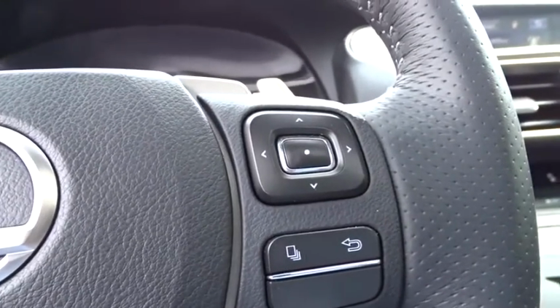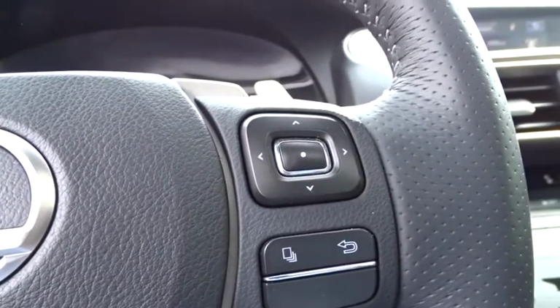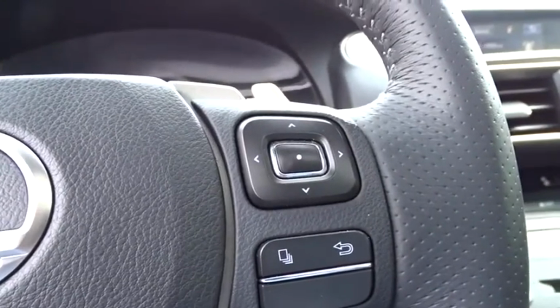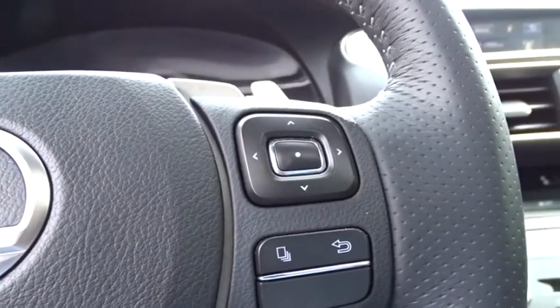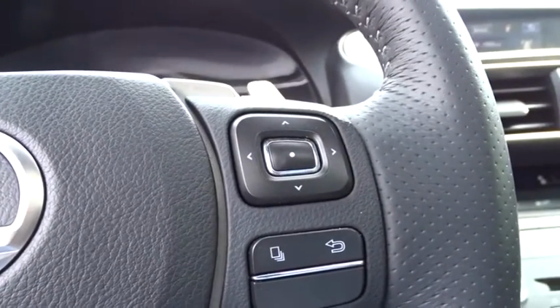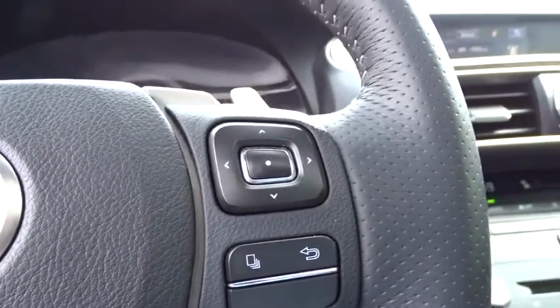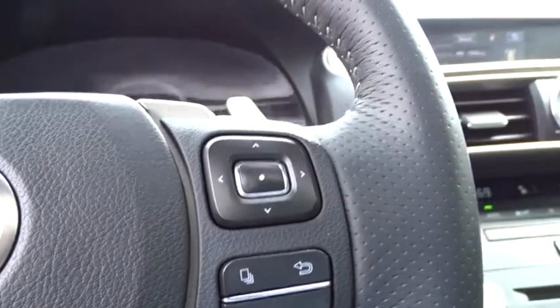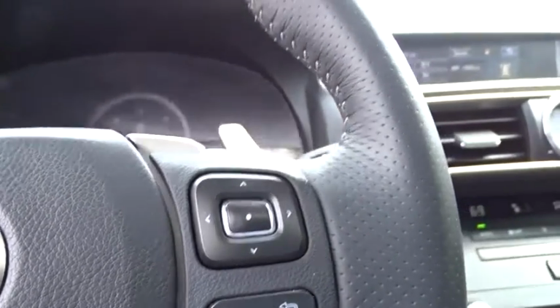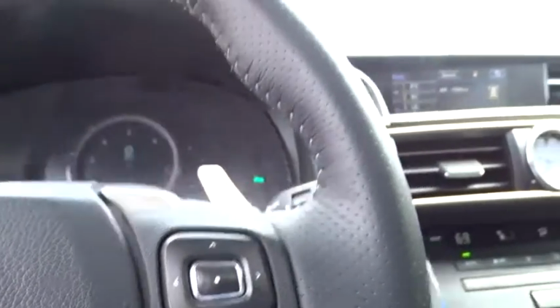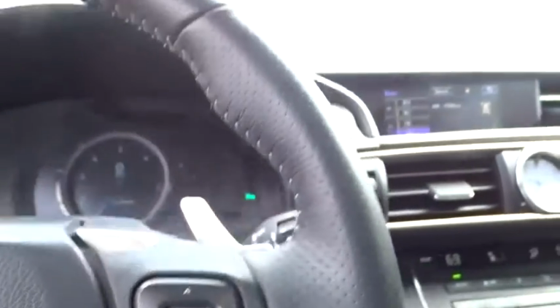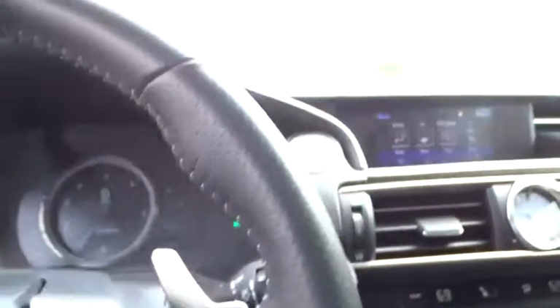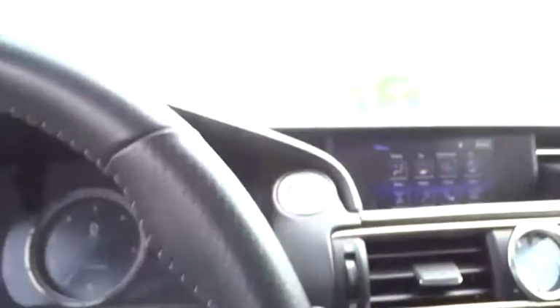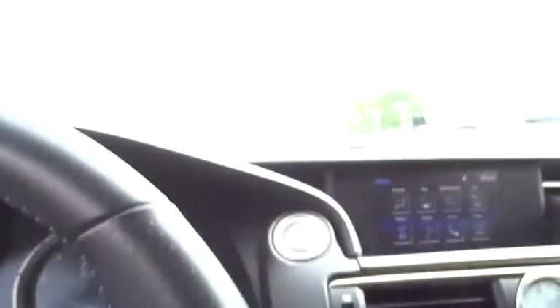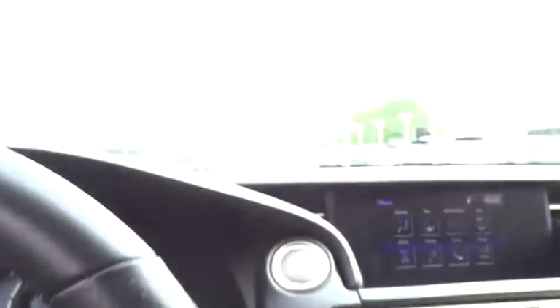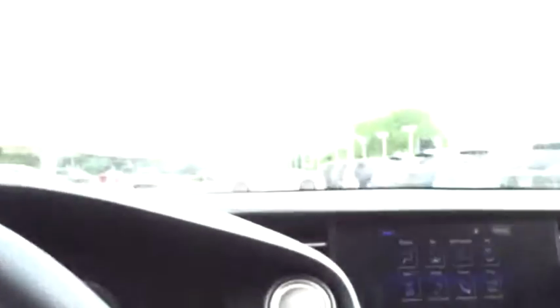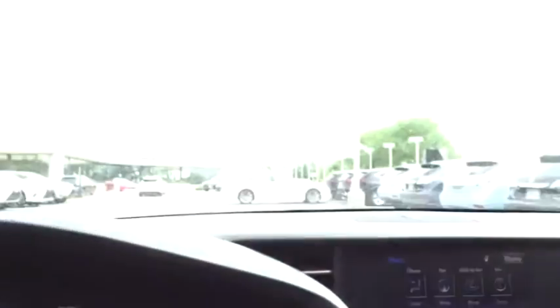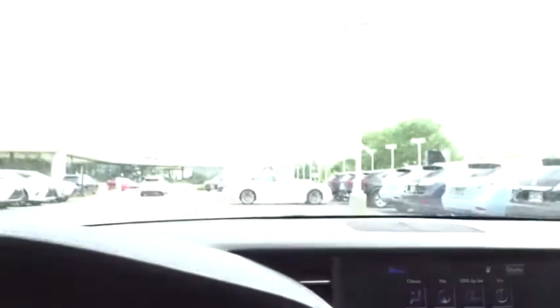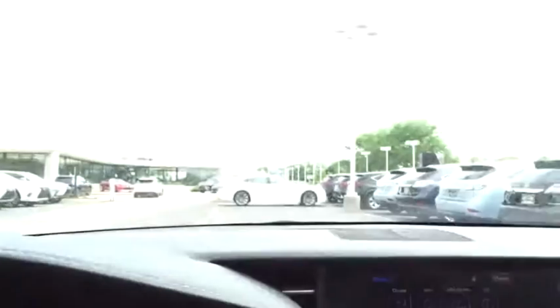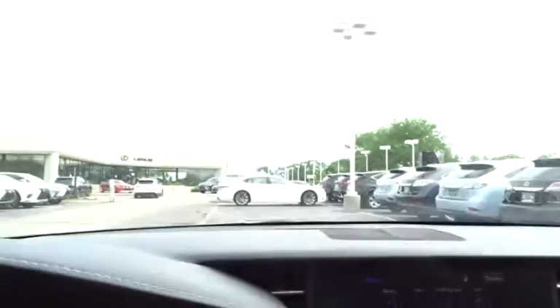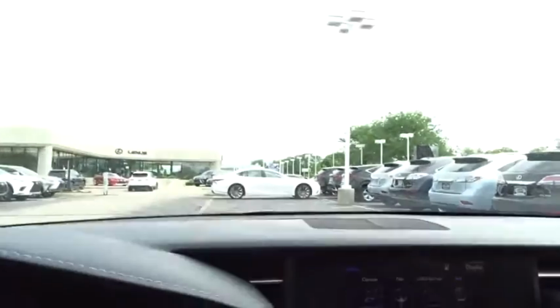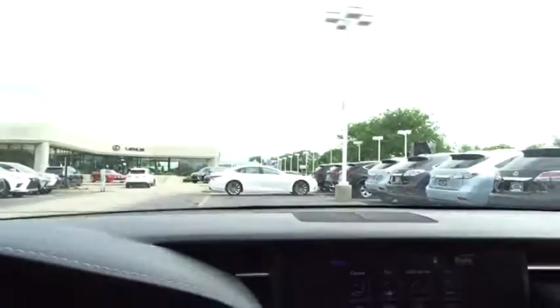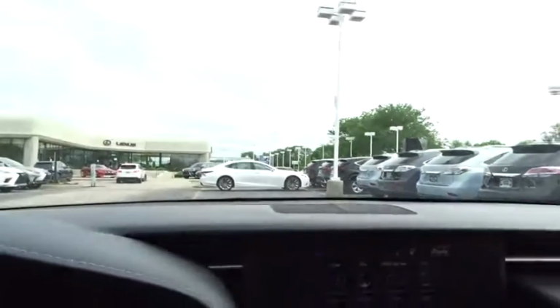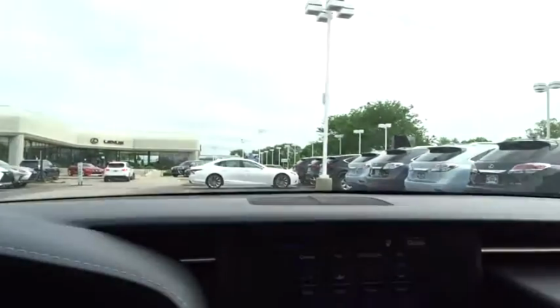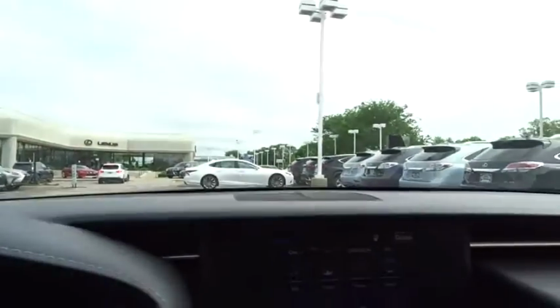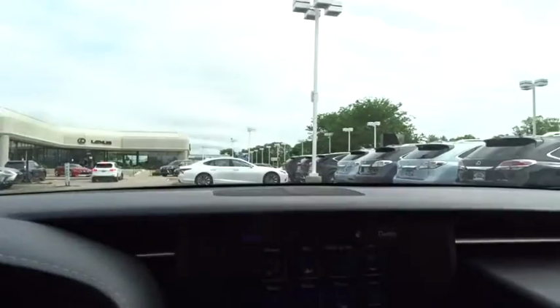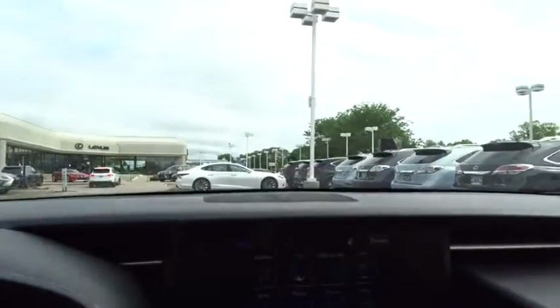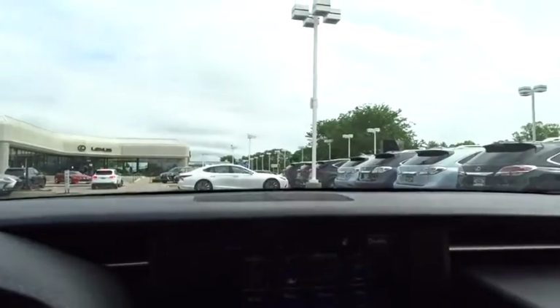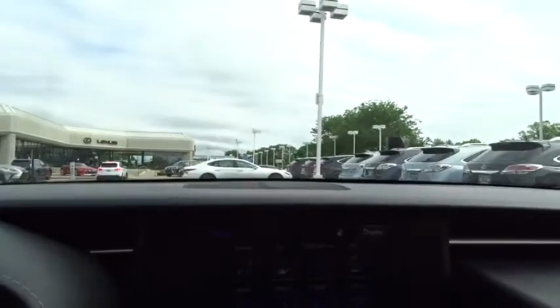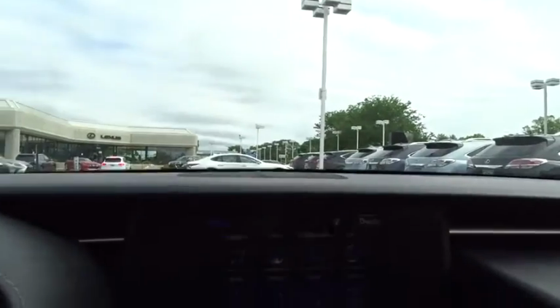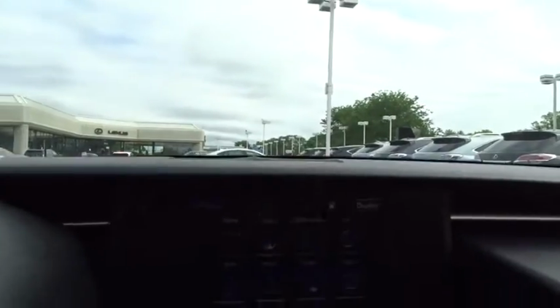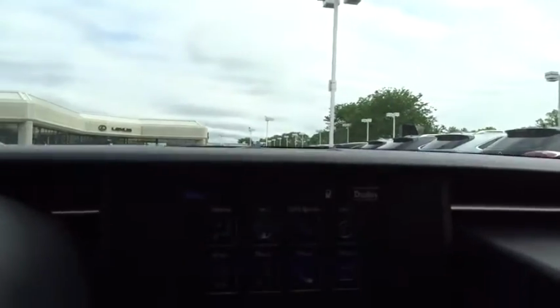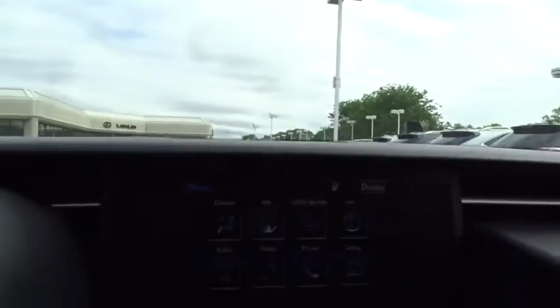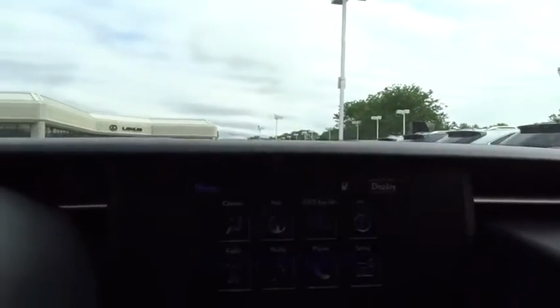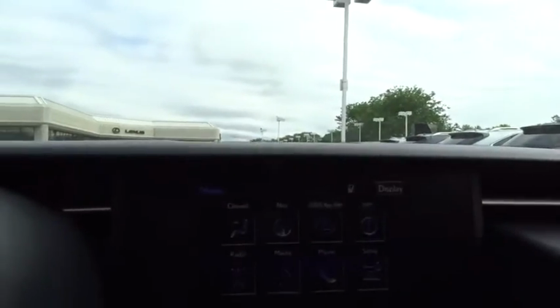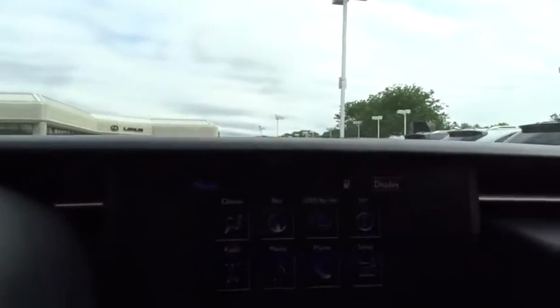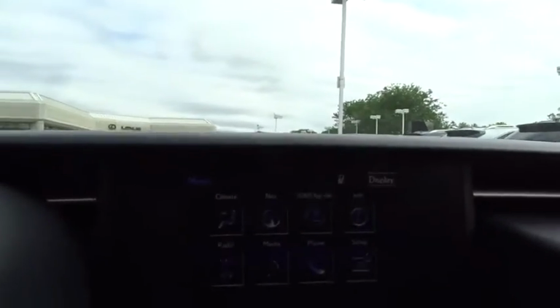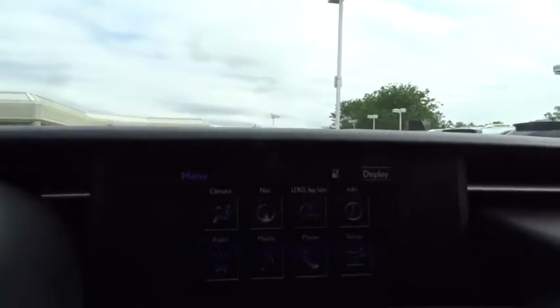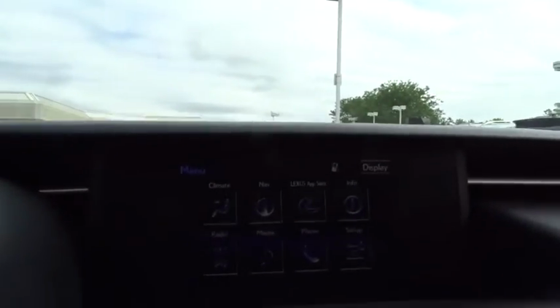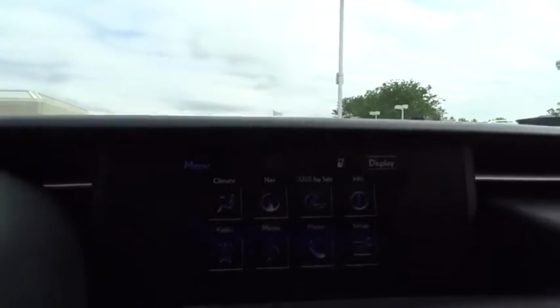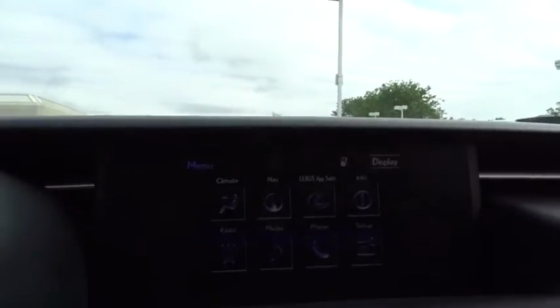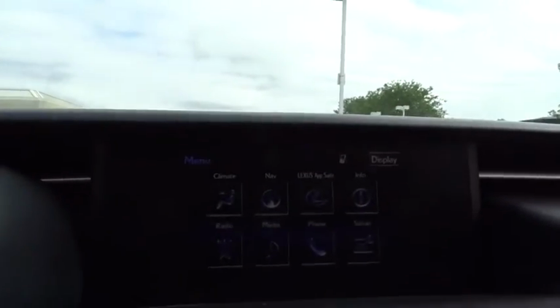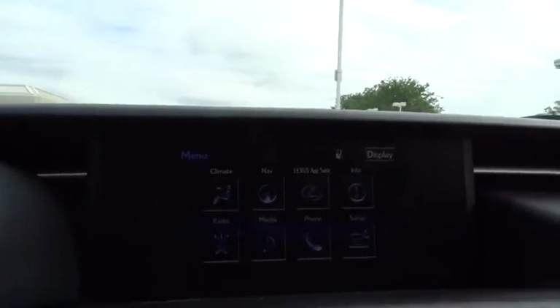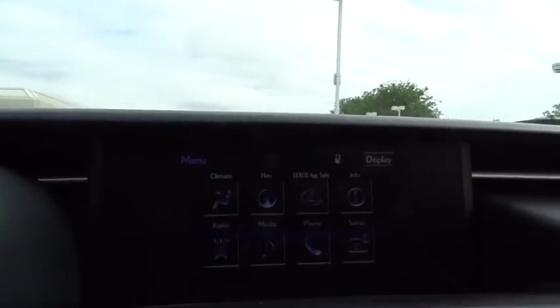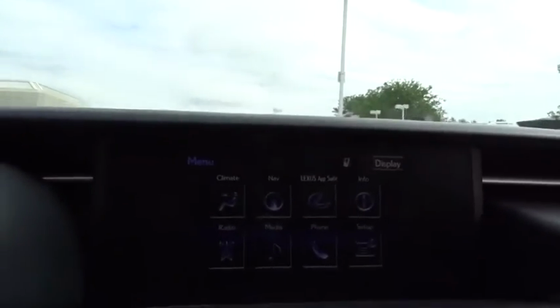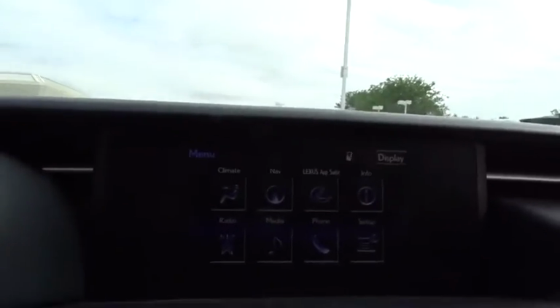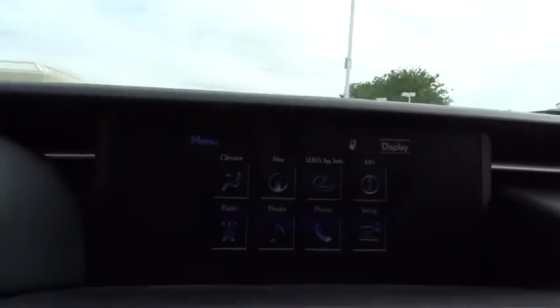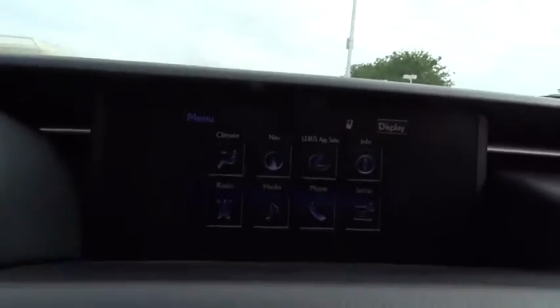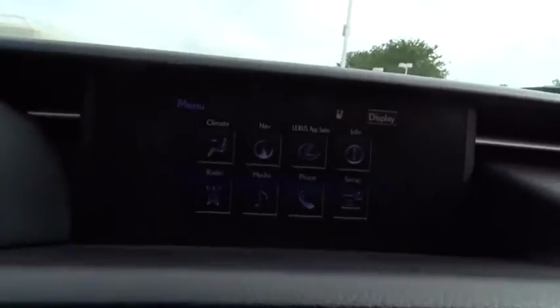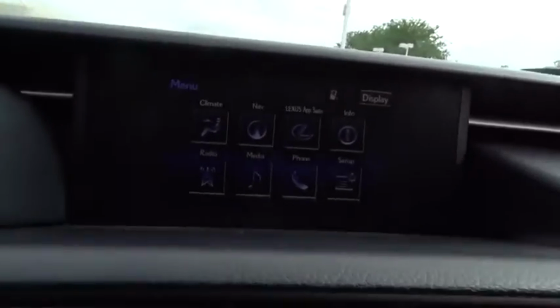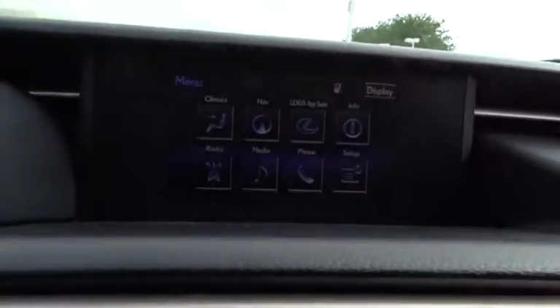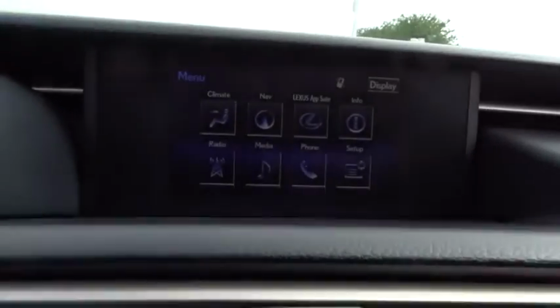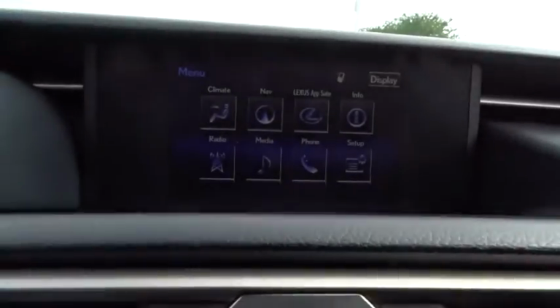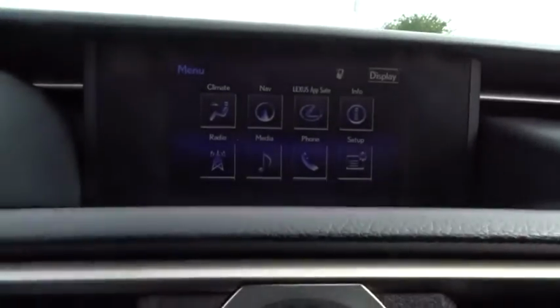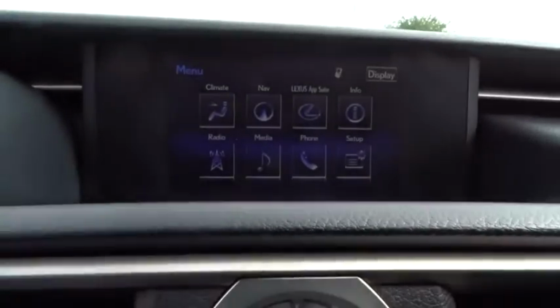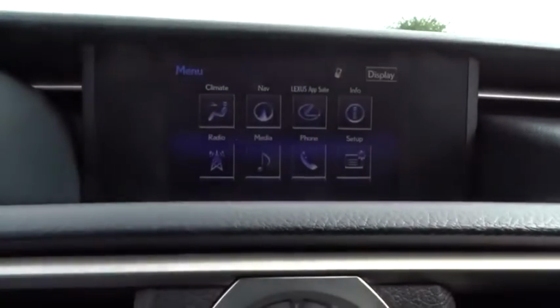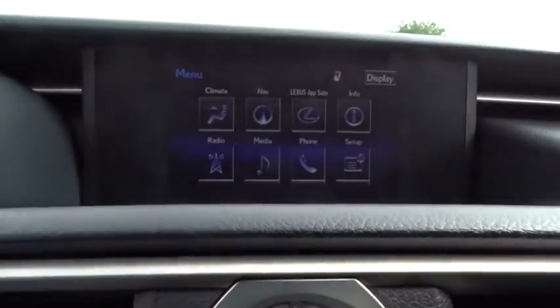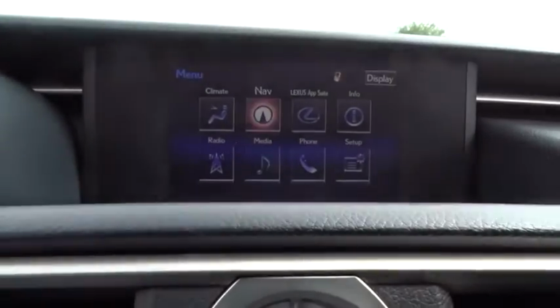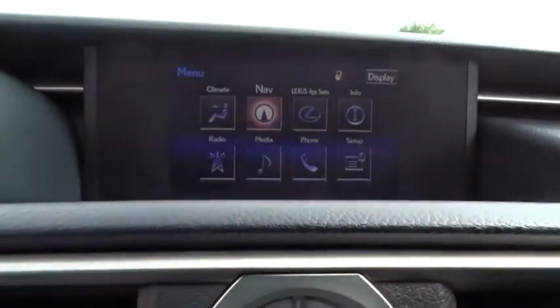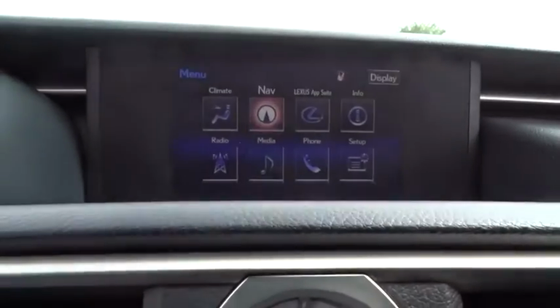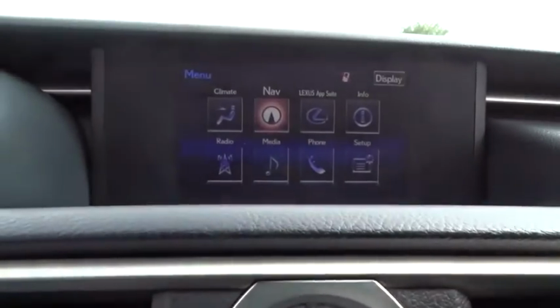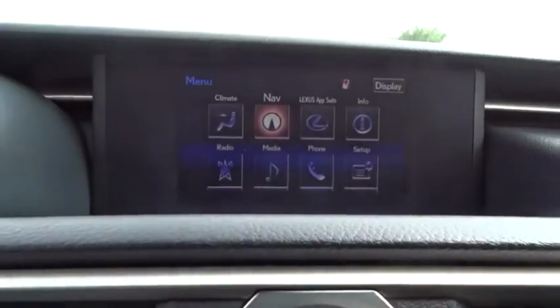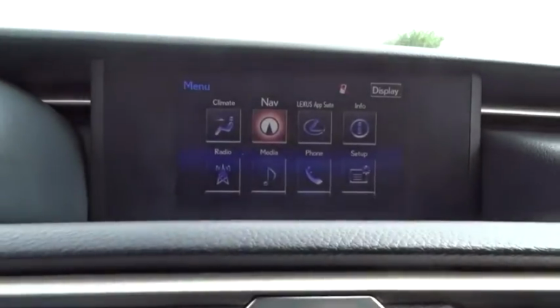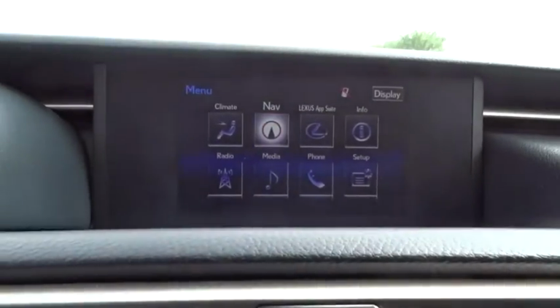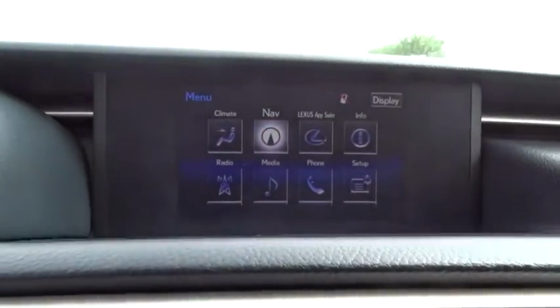Heated front seat, security system, trip computer, remote keyless entry, brake assist, tachometer, panic alarm.